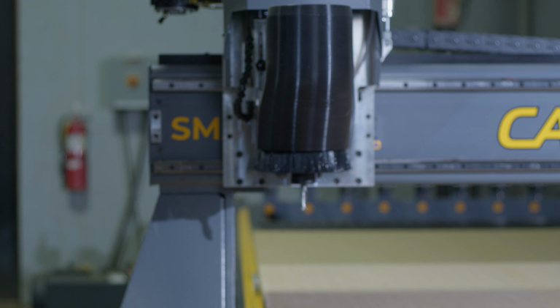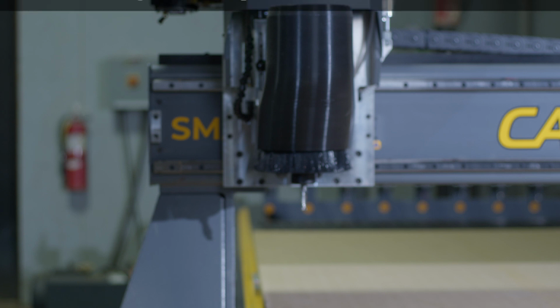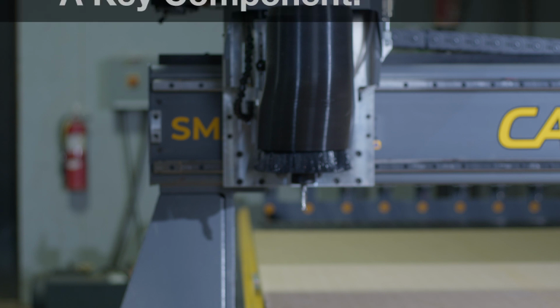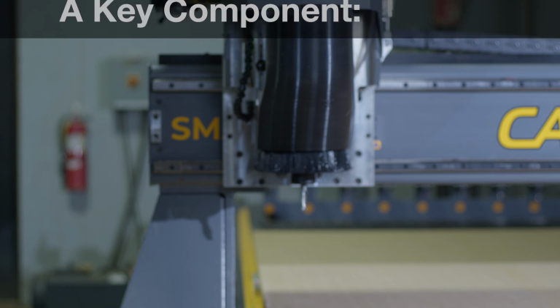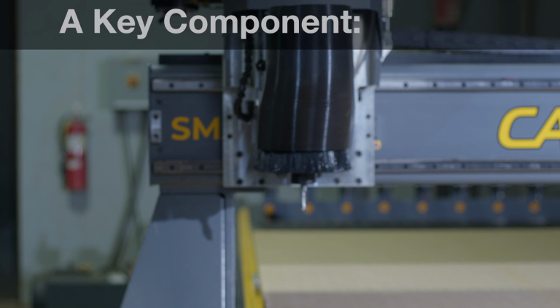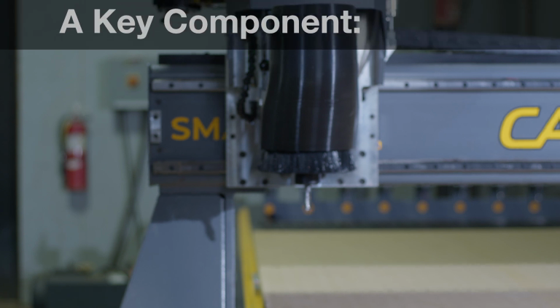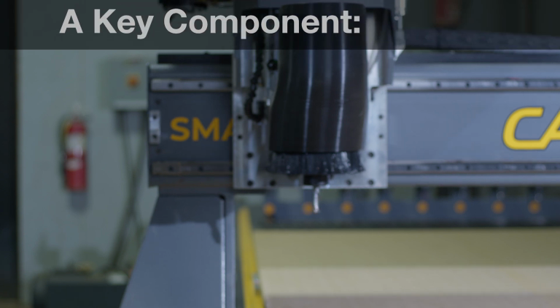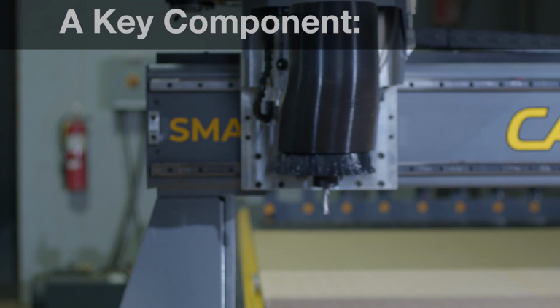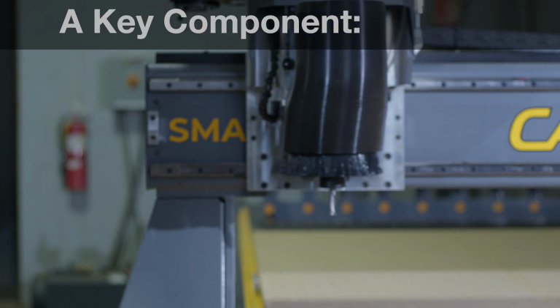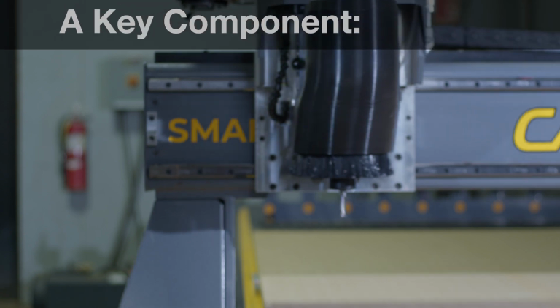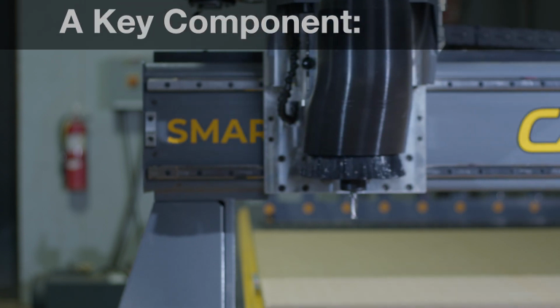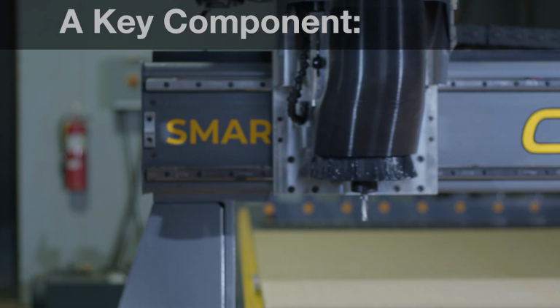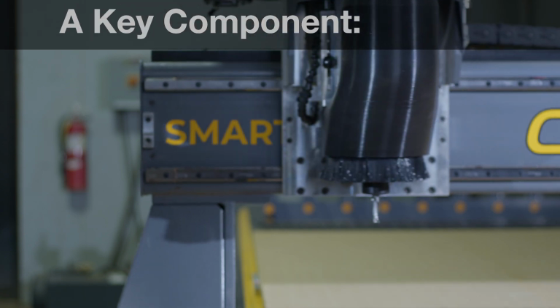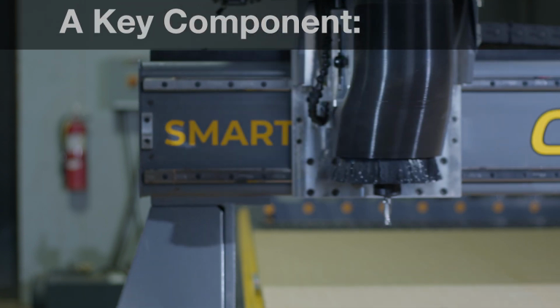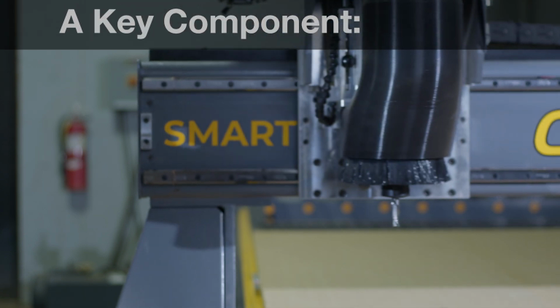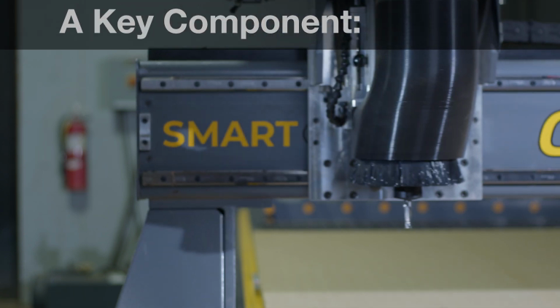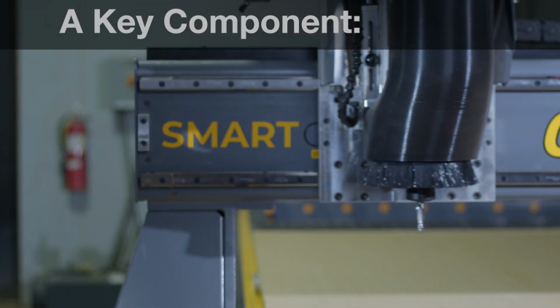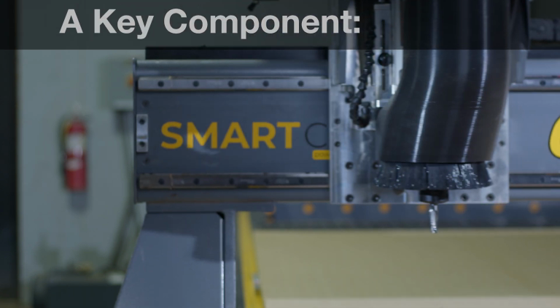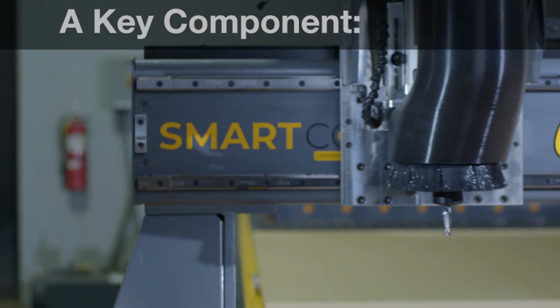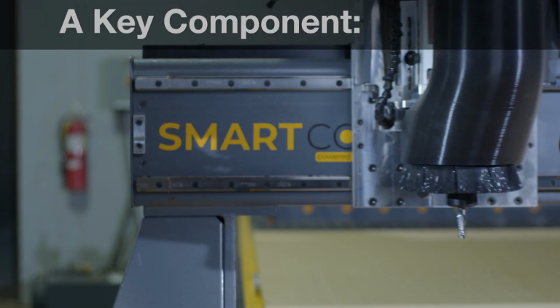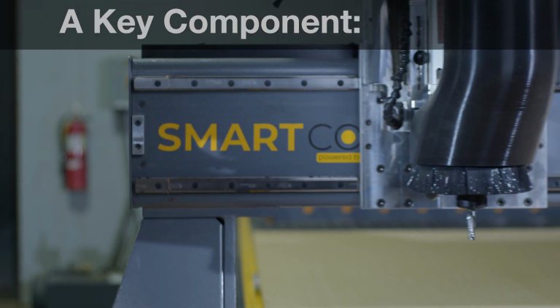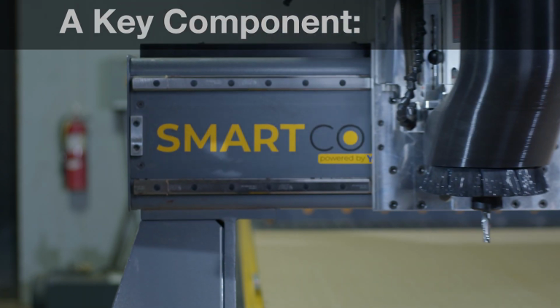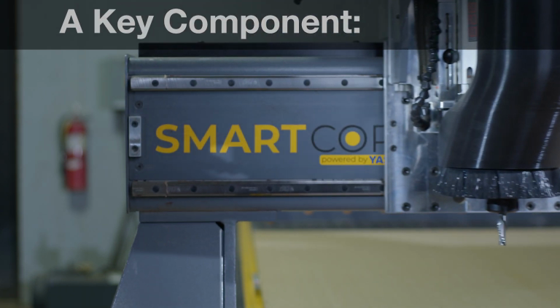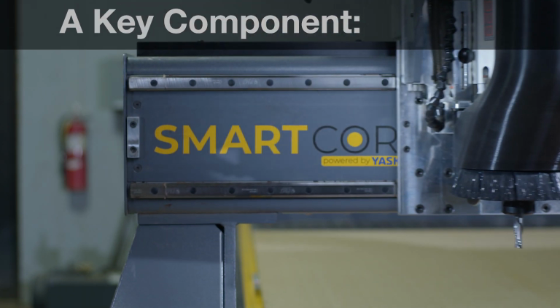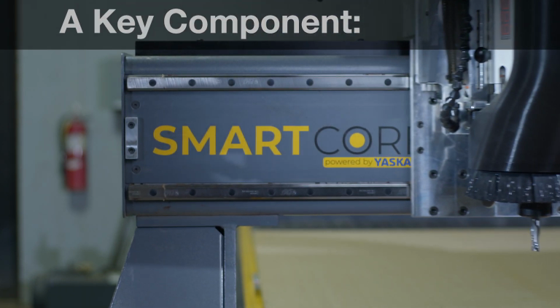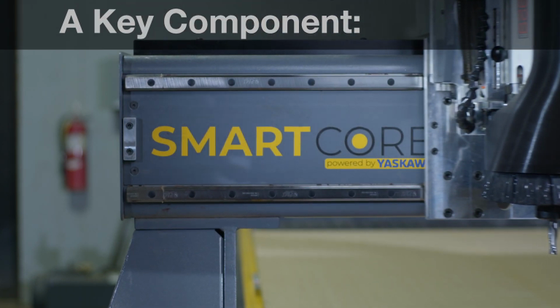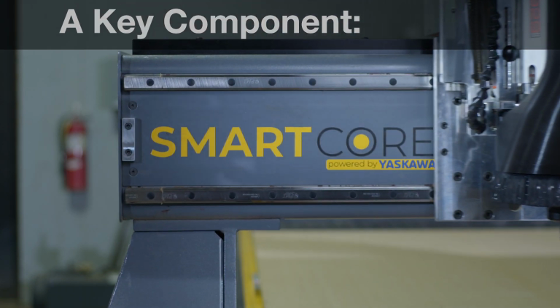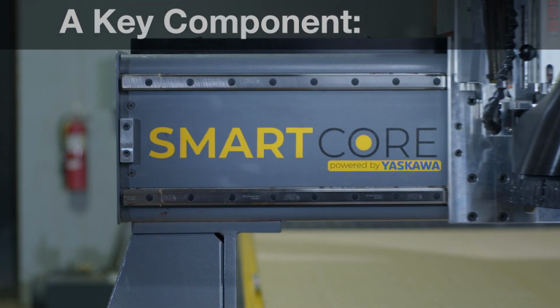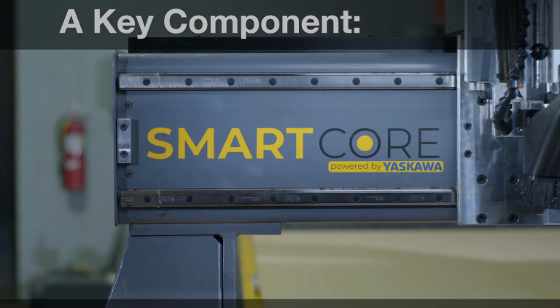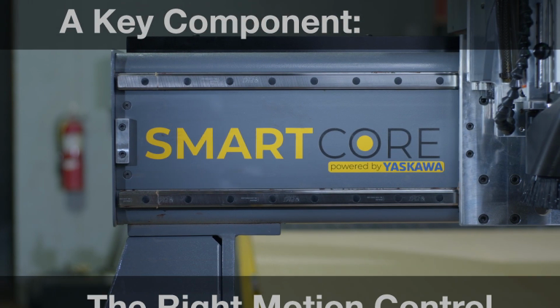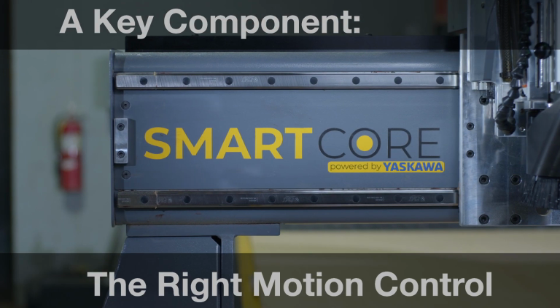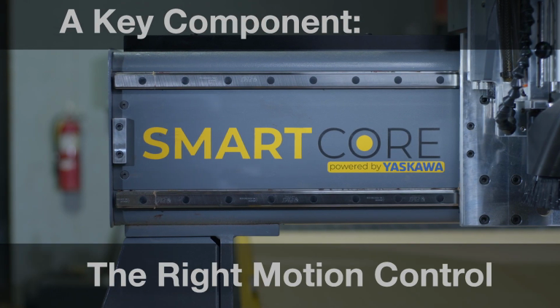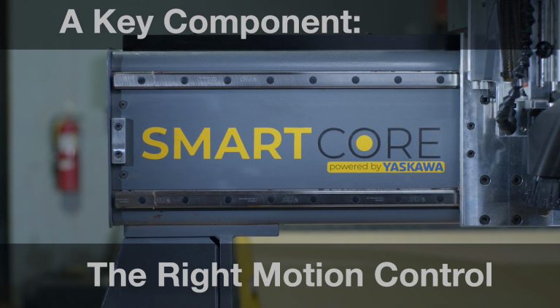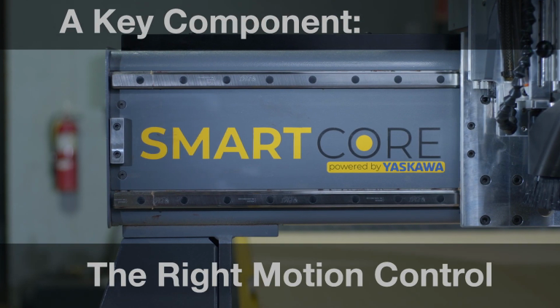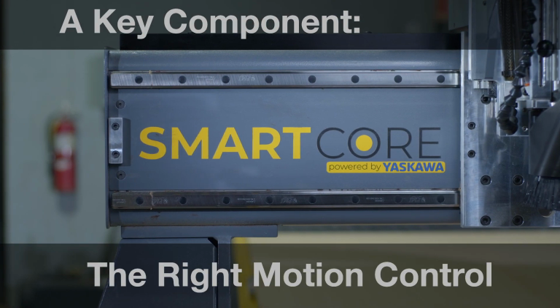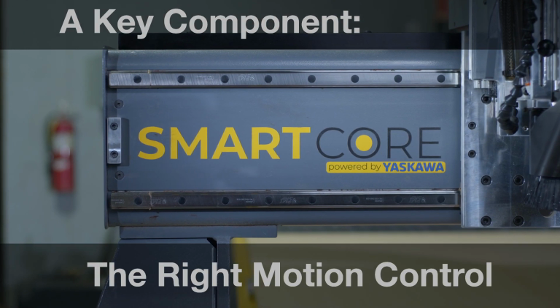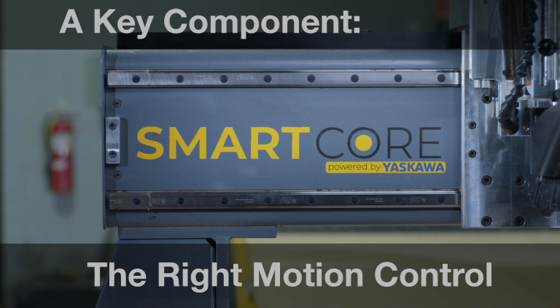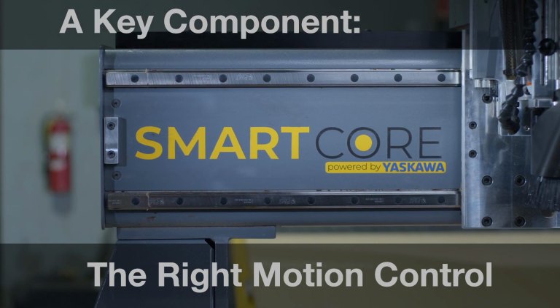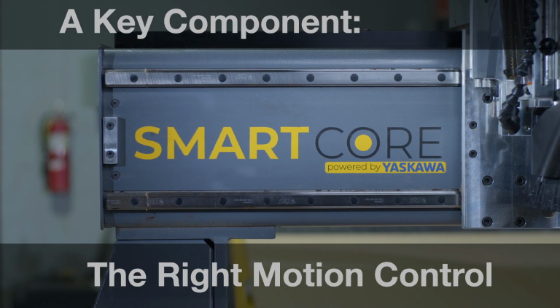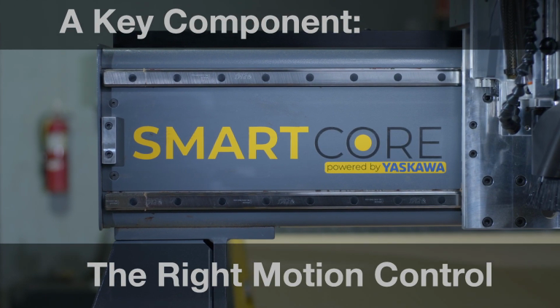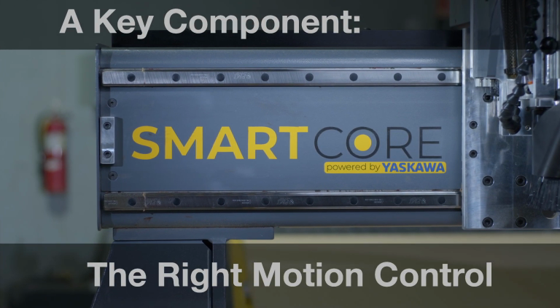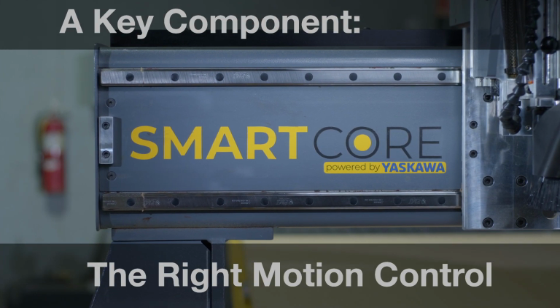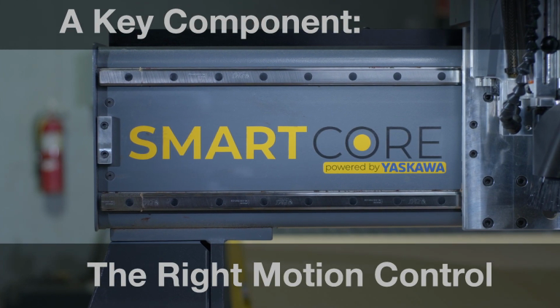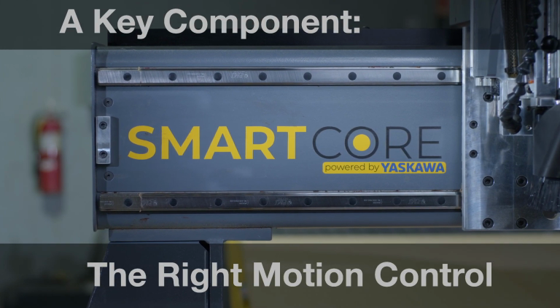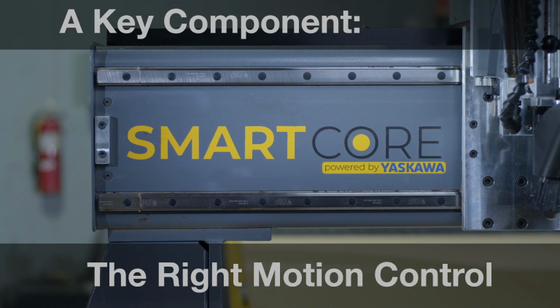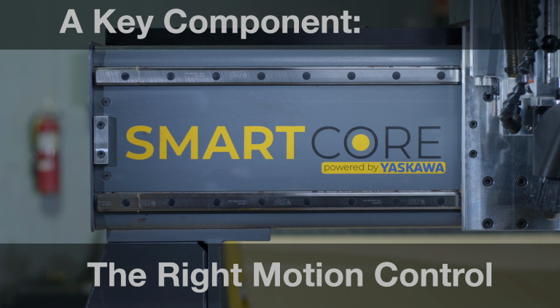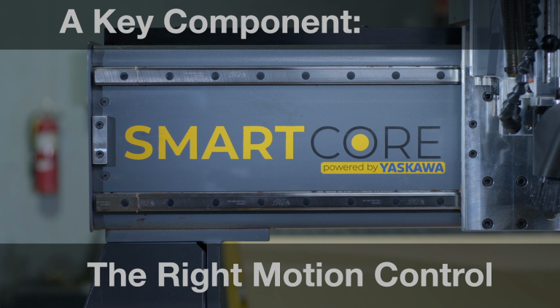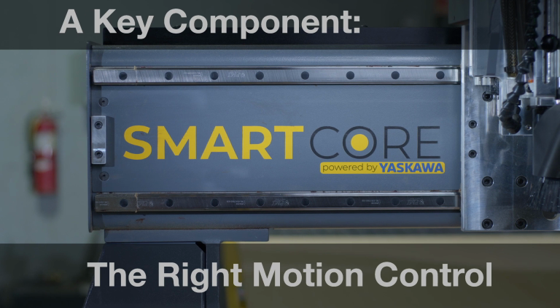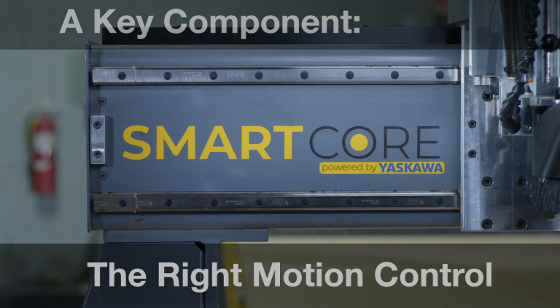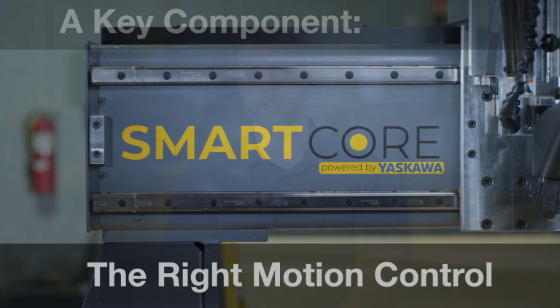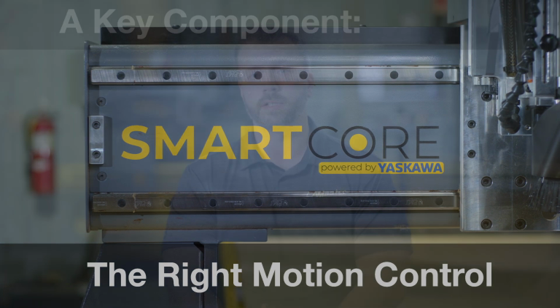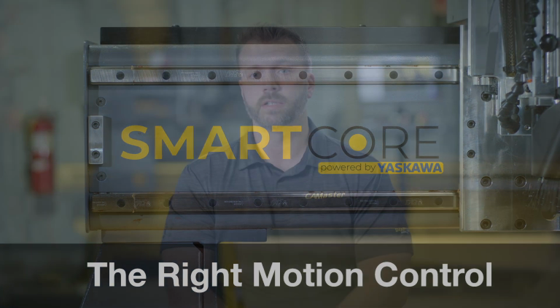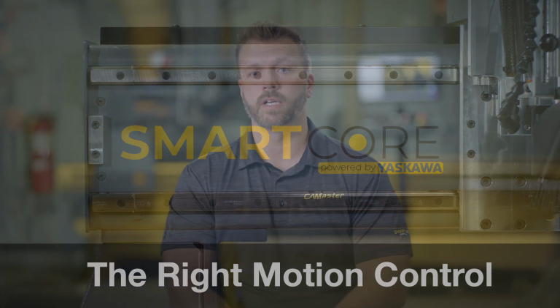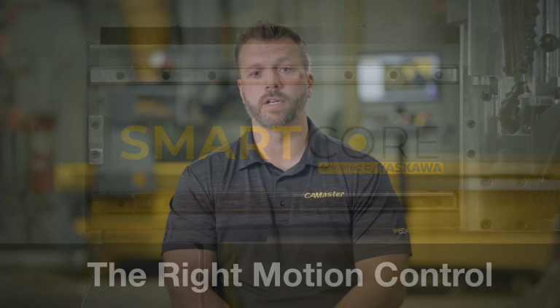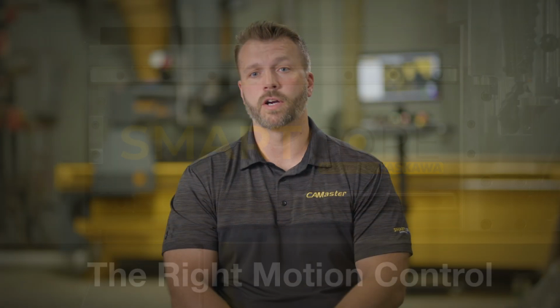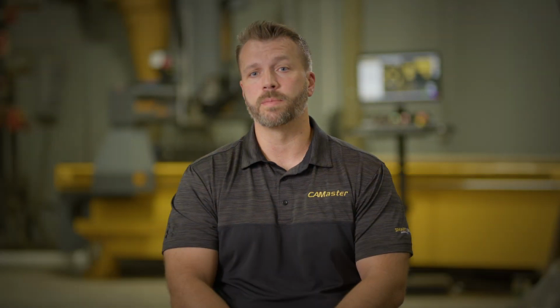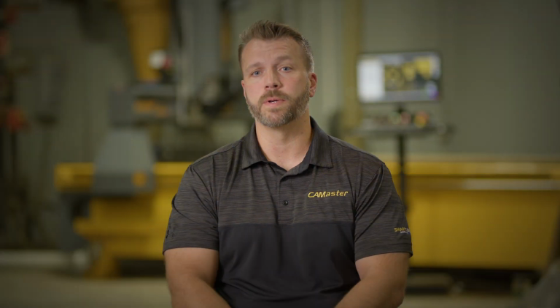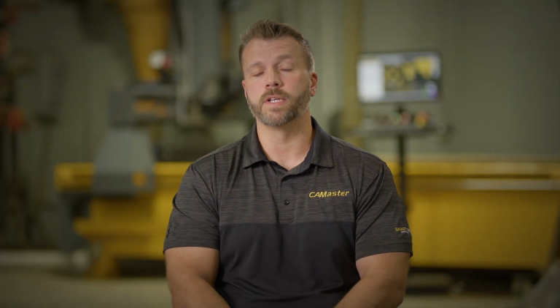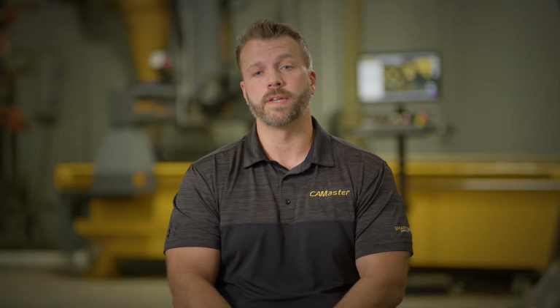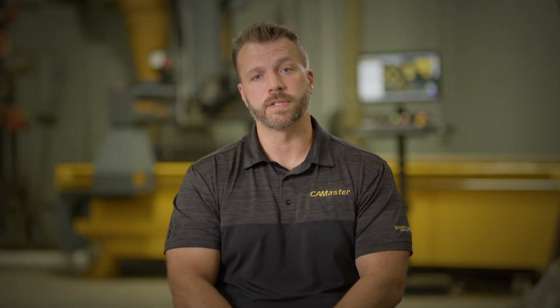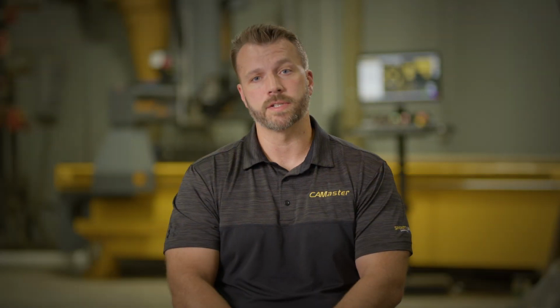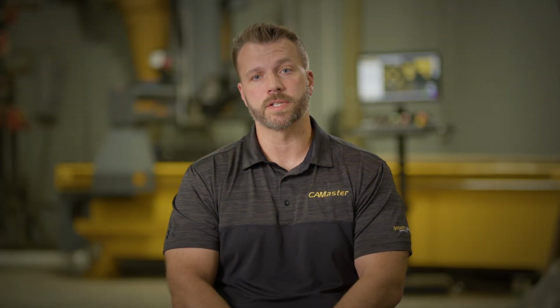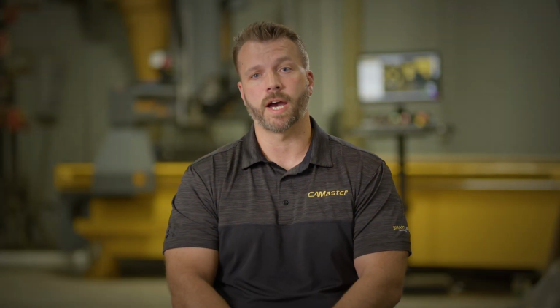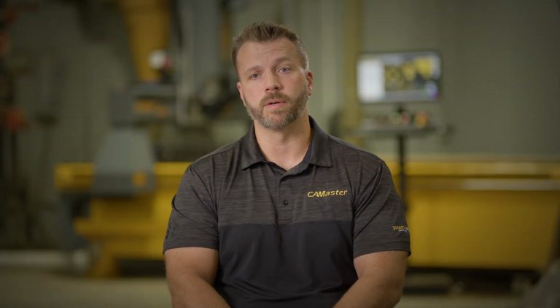Branding is very important to our future growth. So for us, we wanted the world to know that we were working with the best. And in our opinion, that's Yaskawa.